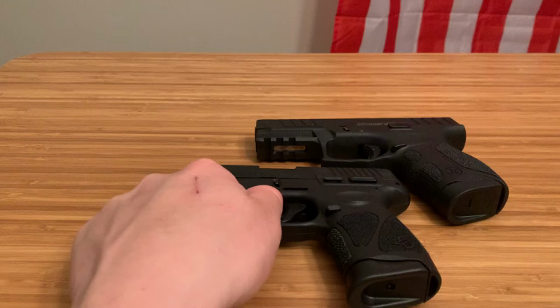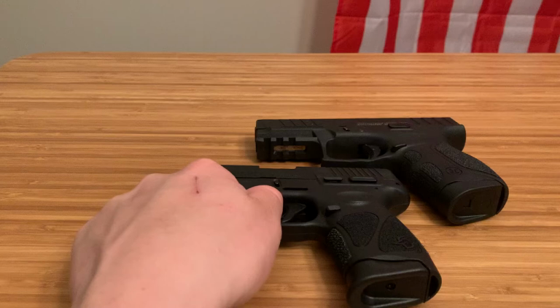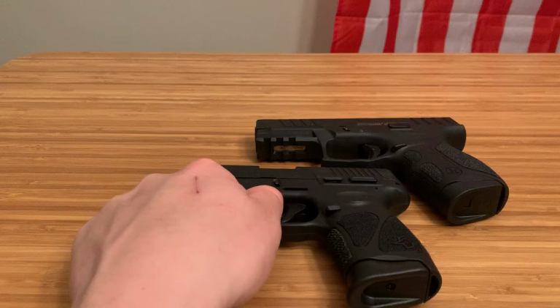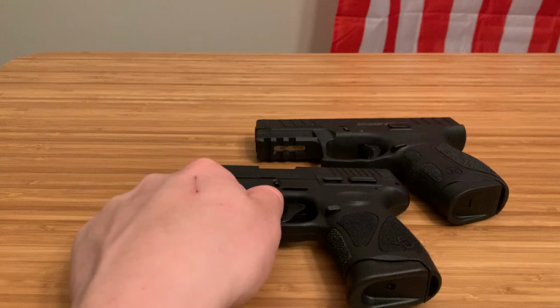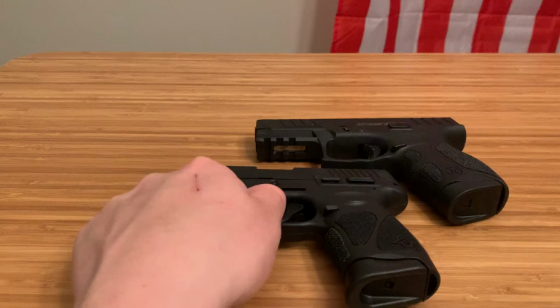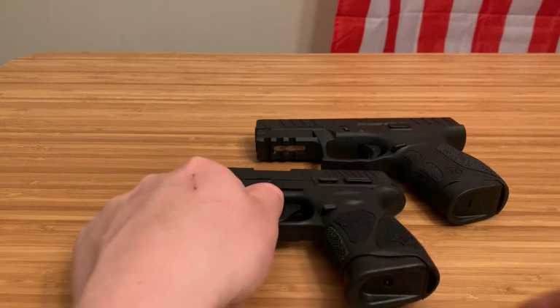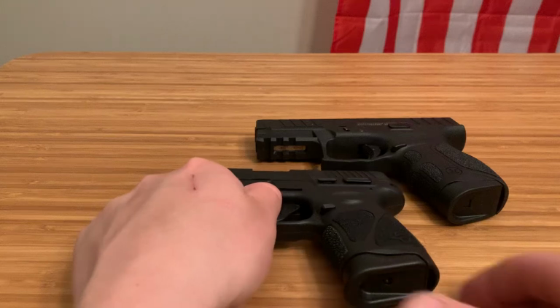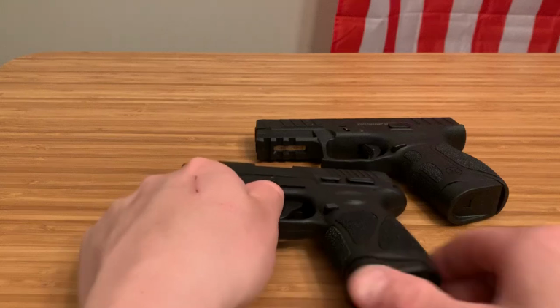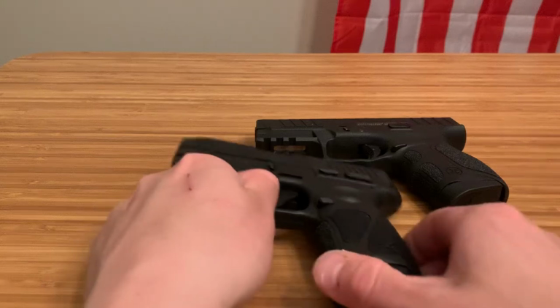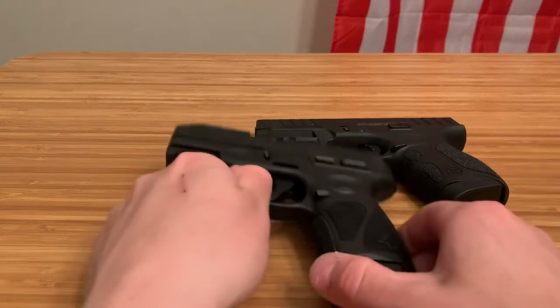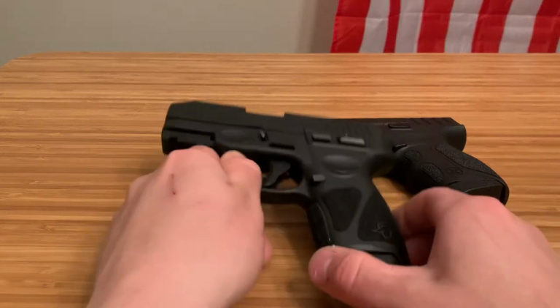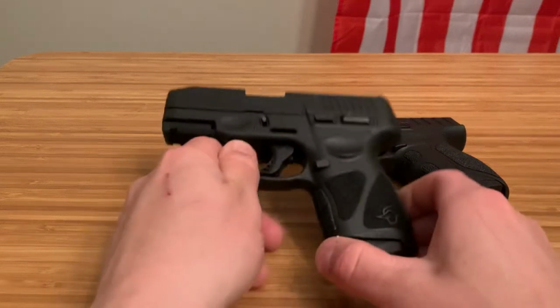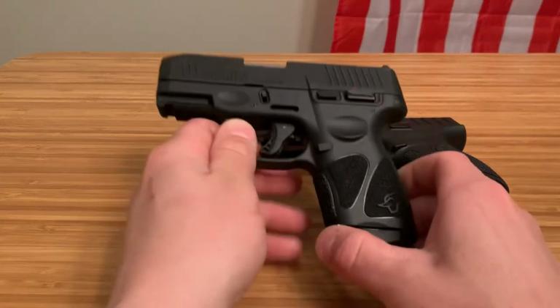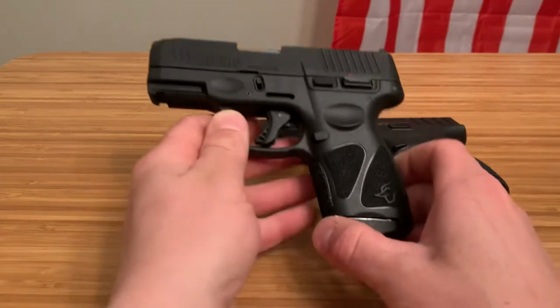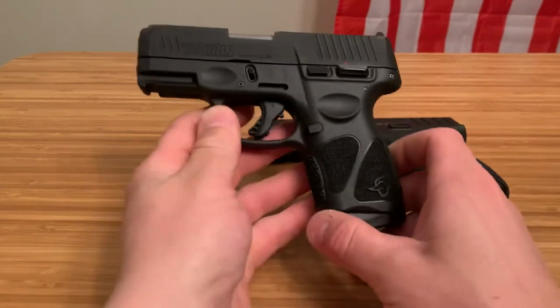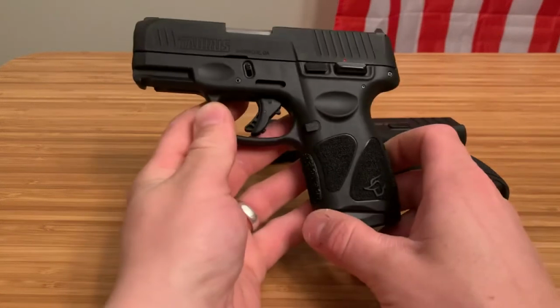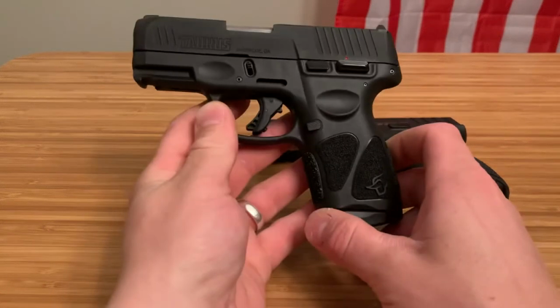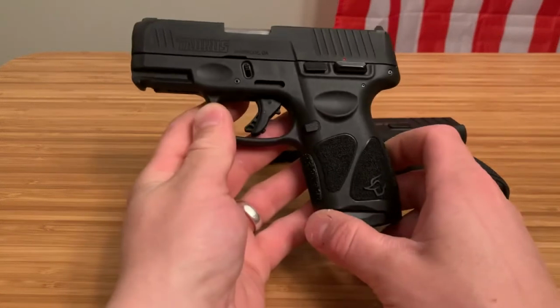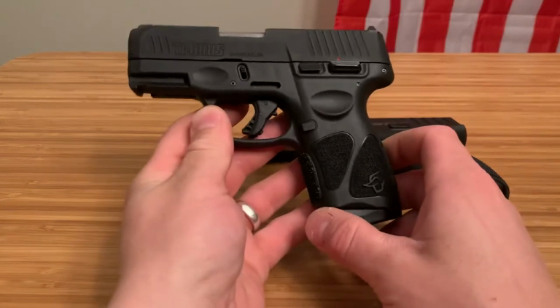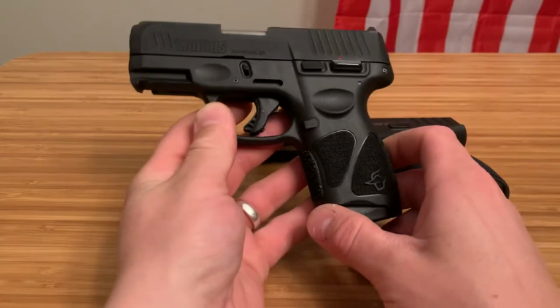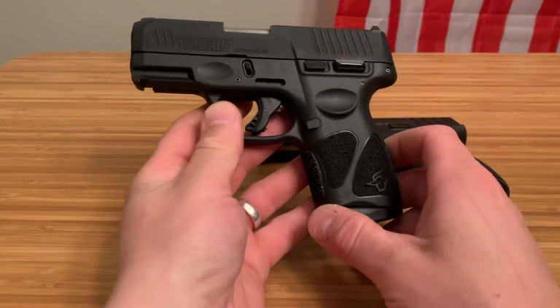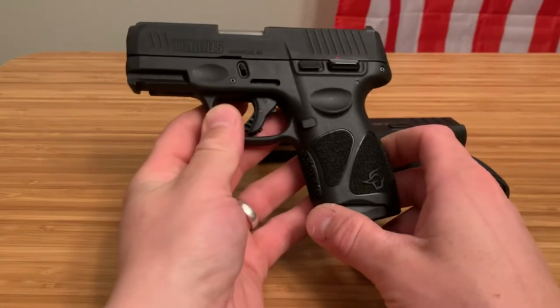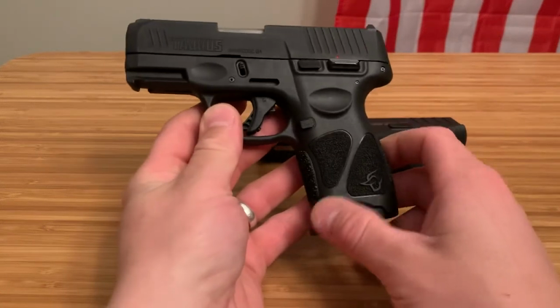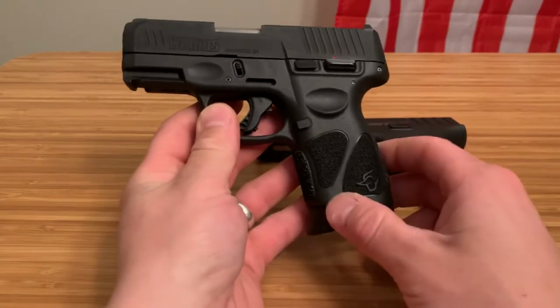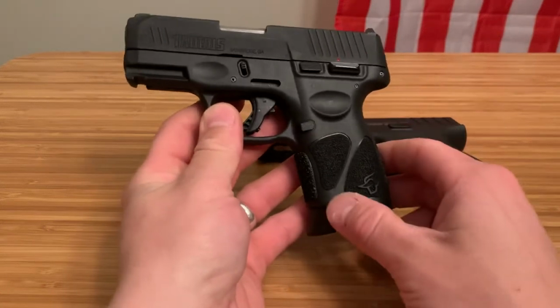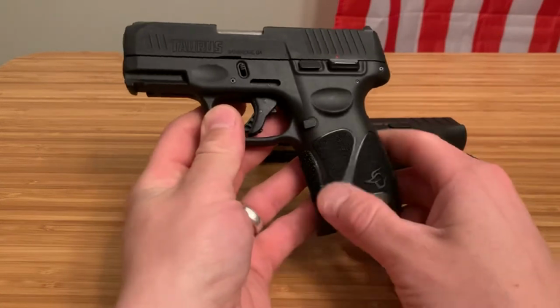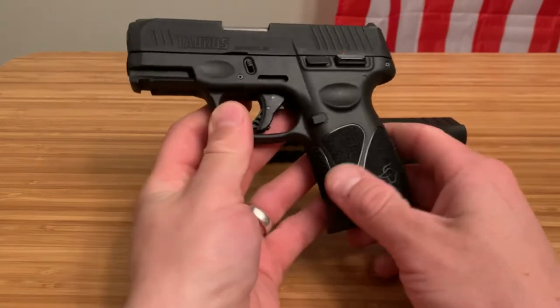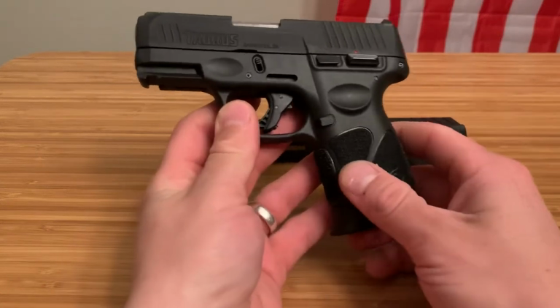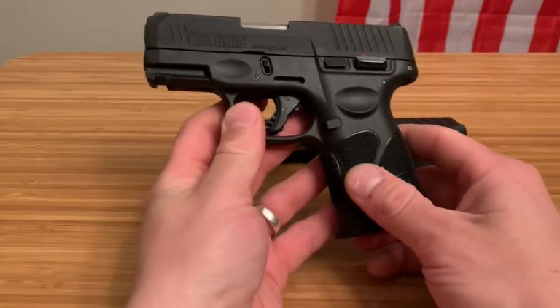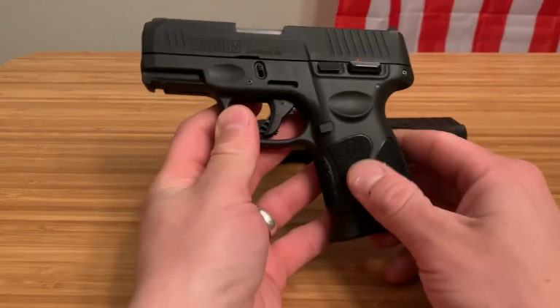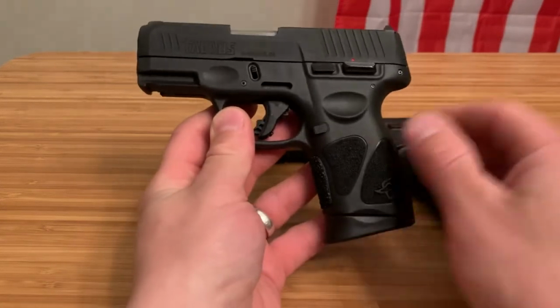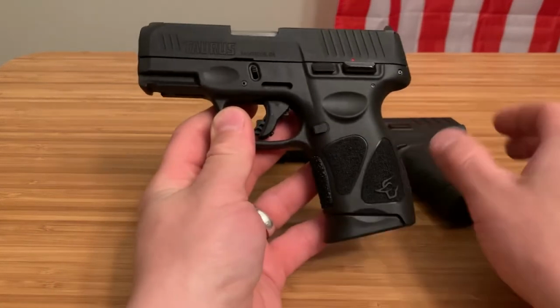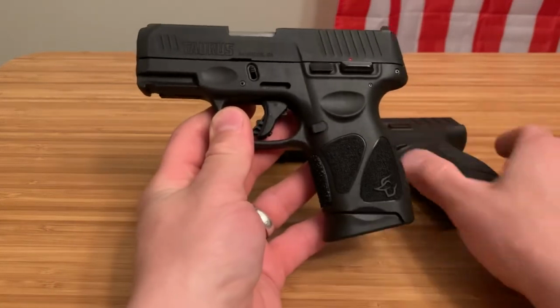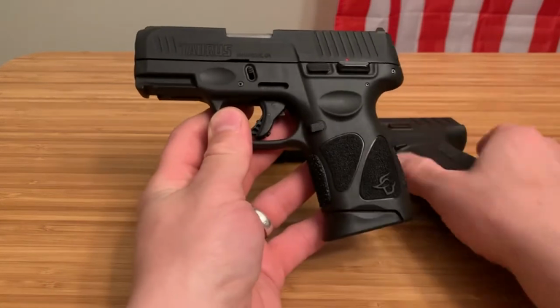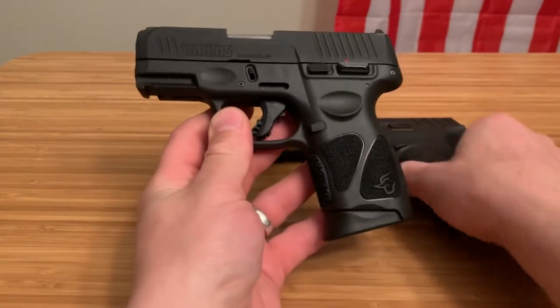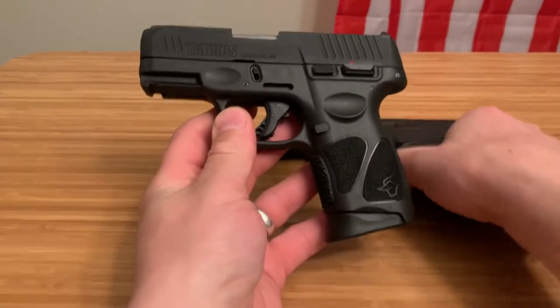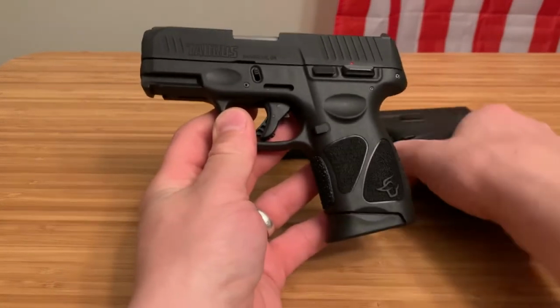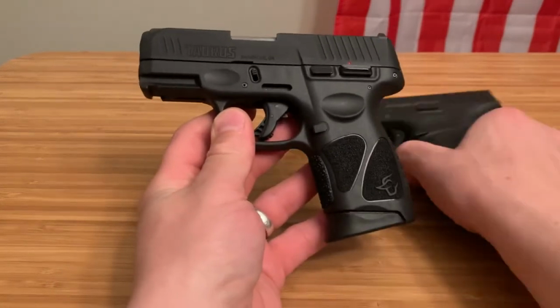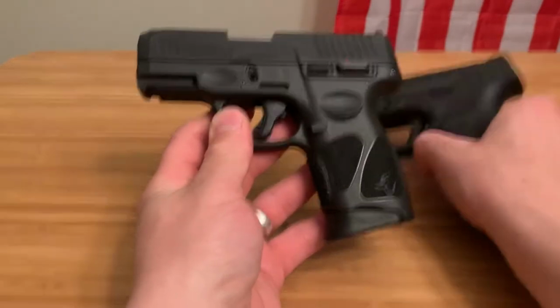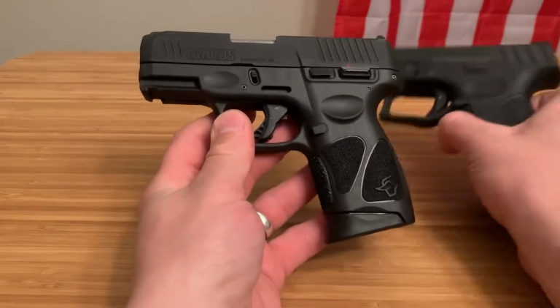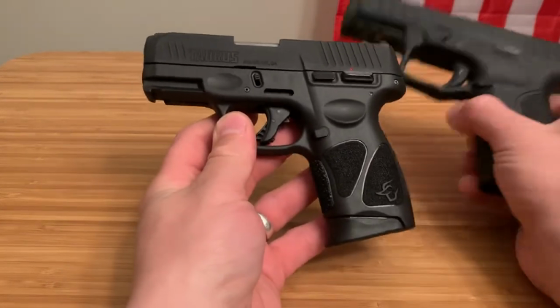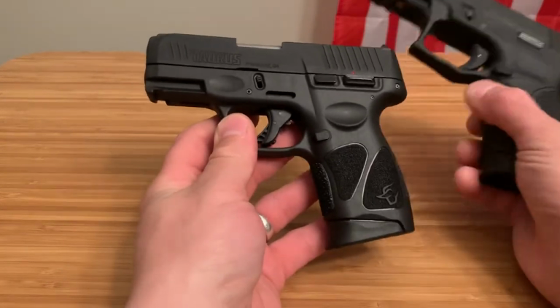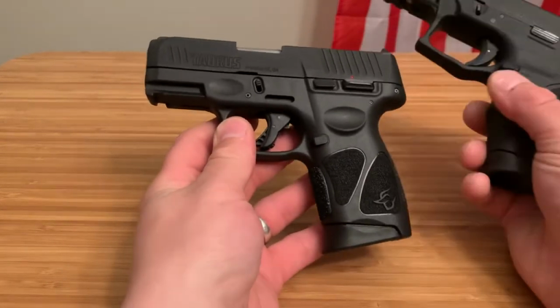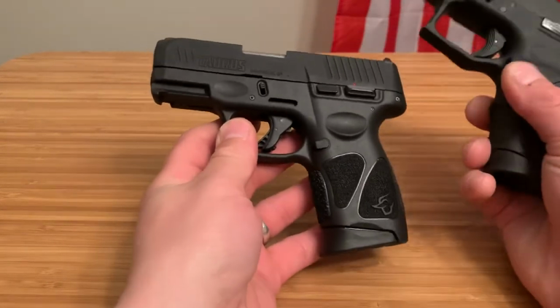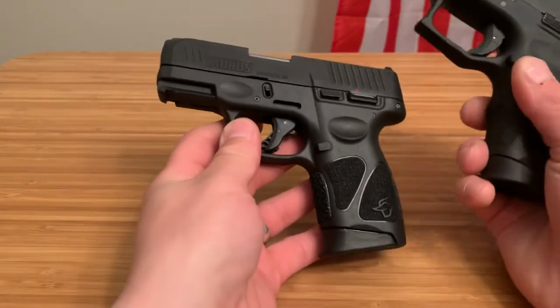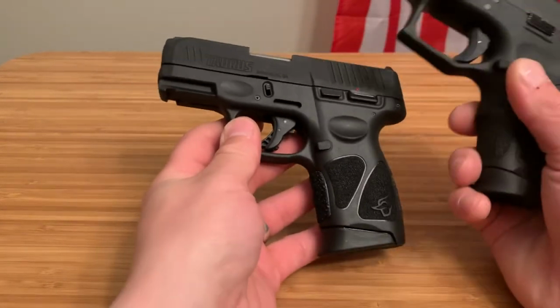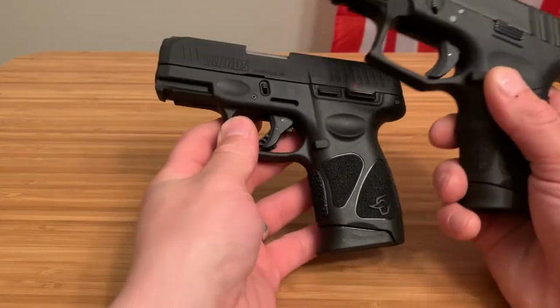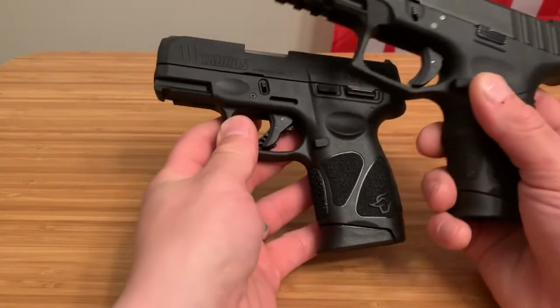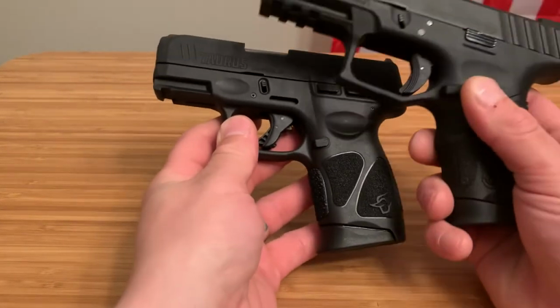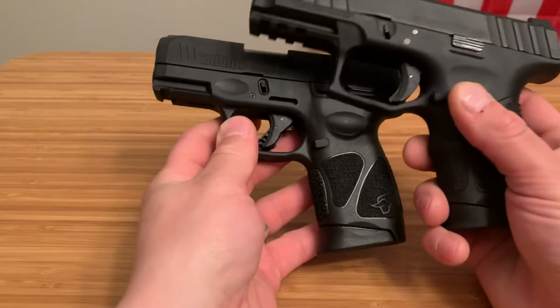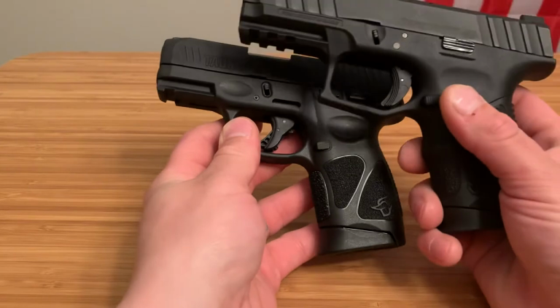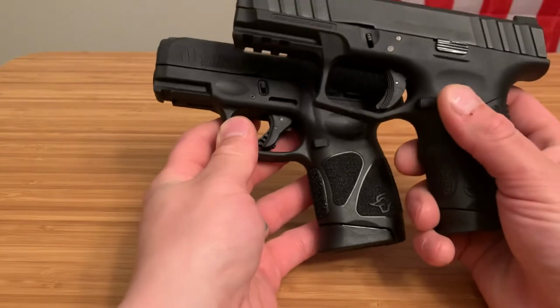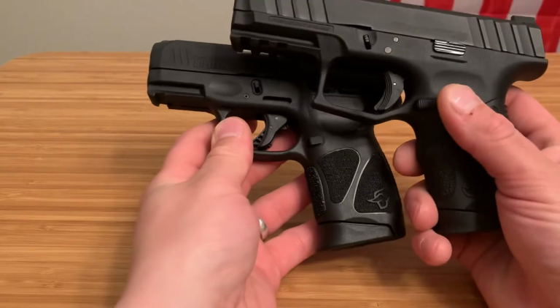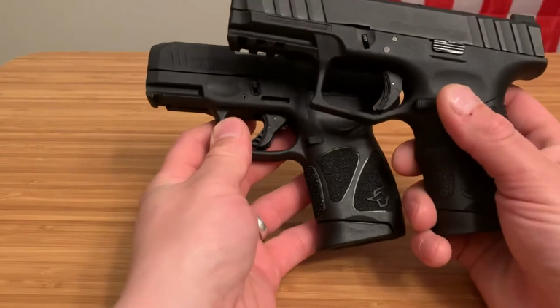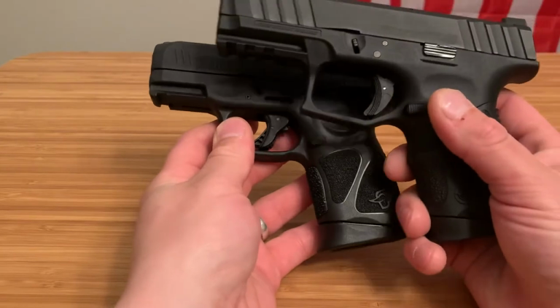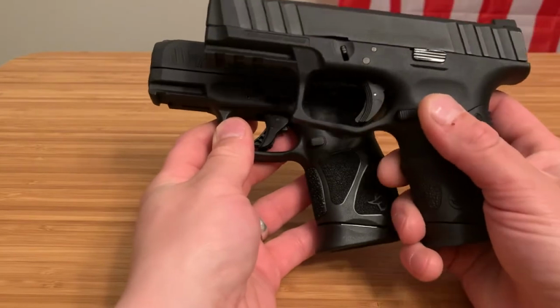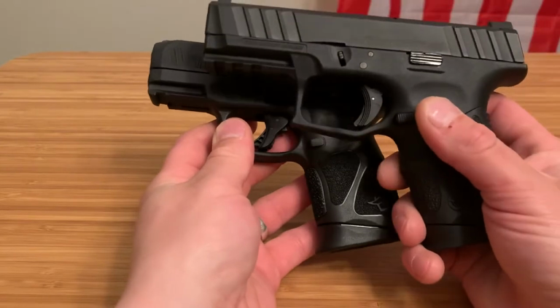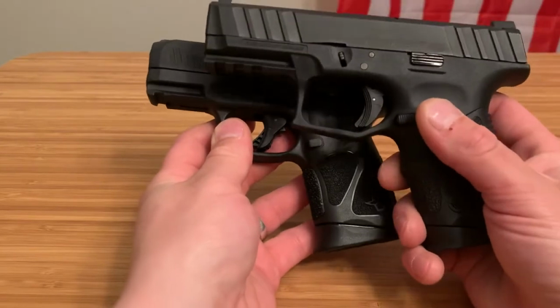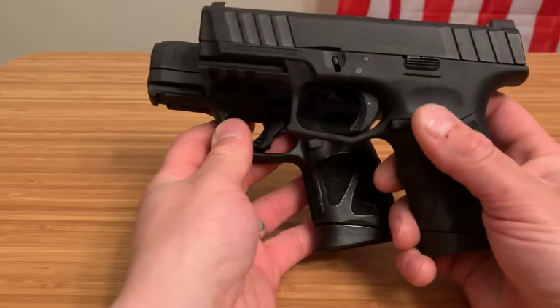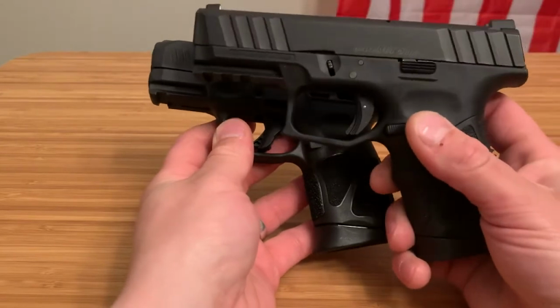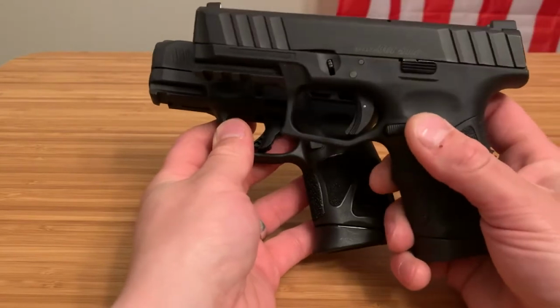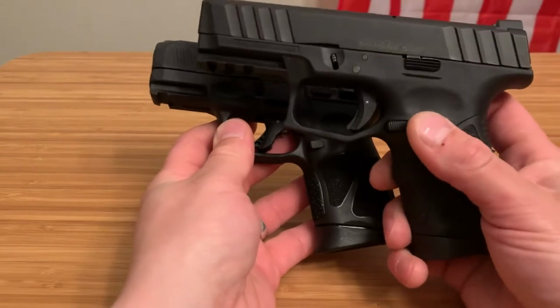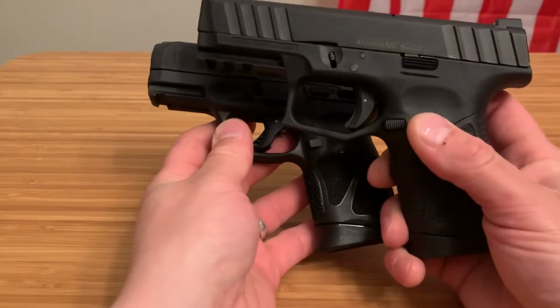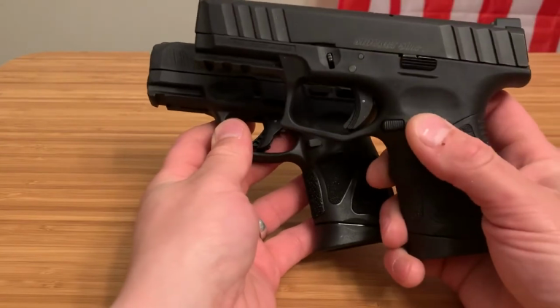Spin Firearms here, and today we're going to compare the Taurus G3C to the Stoeger STR9C.